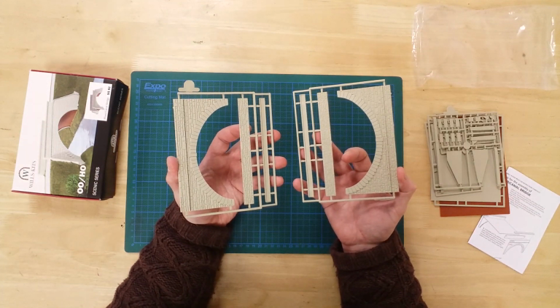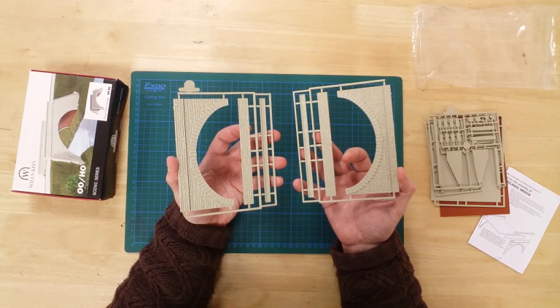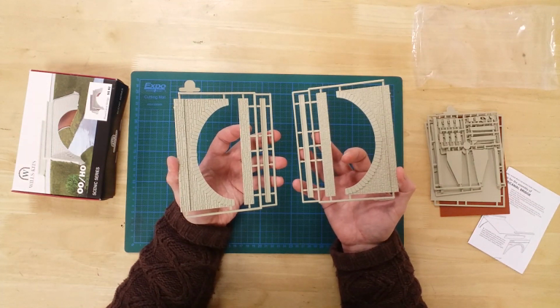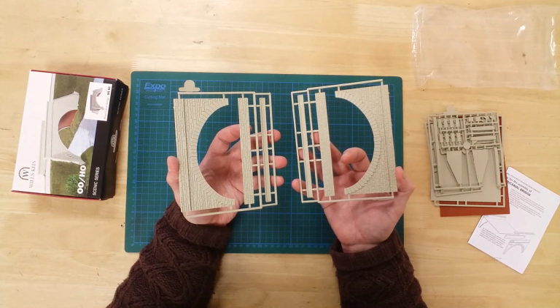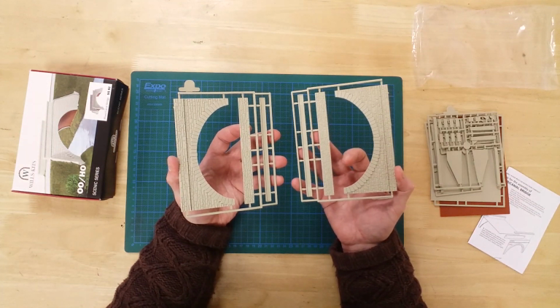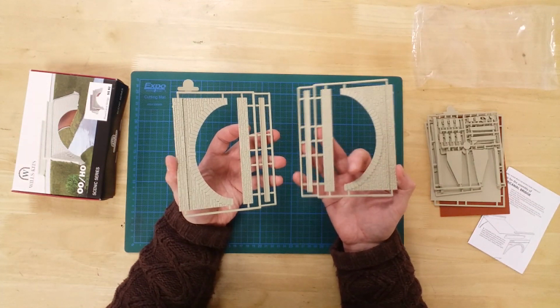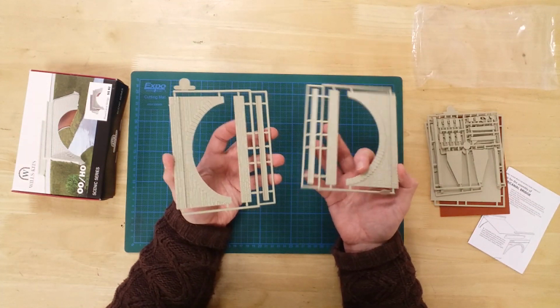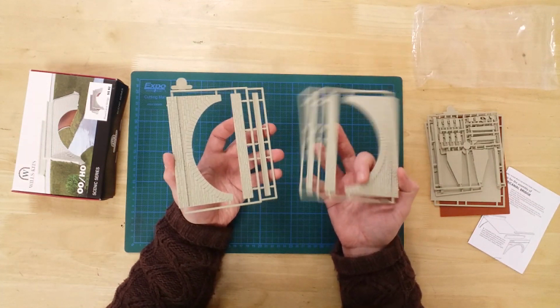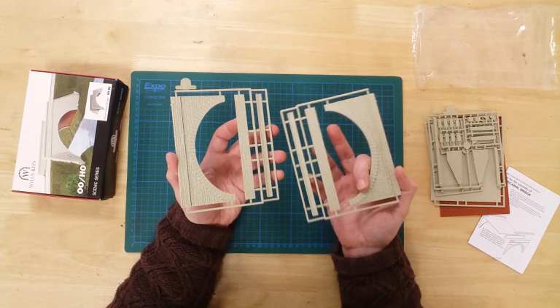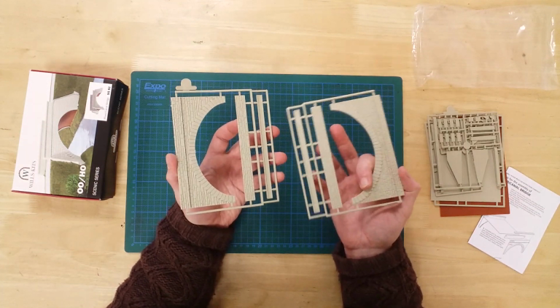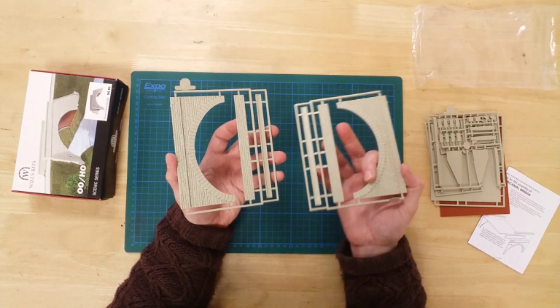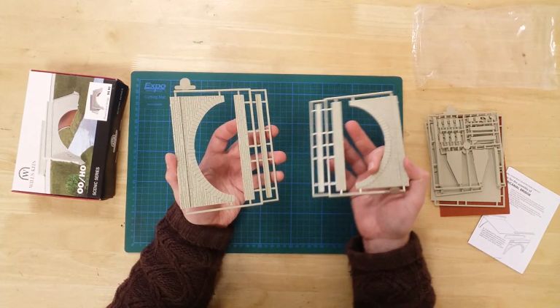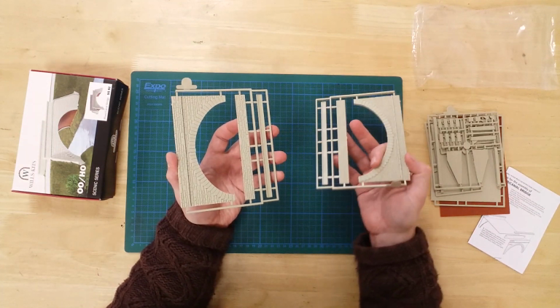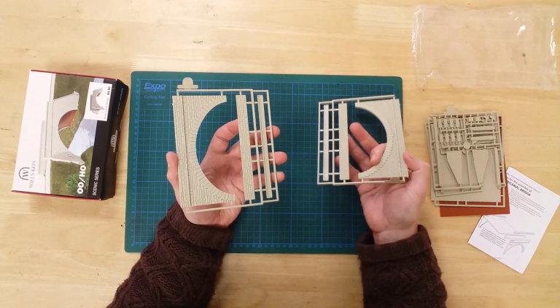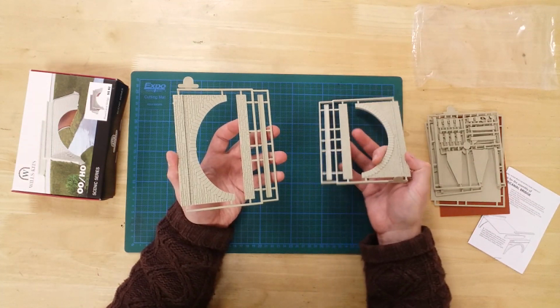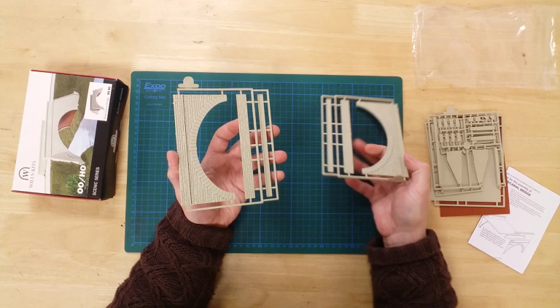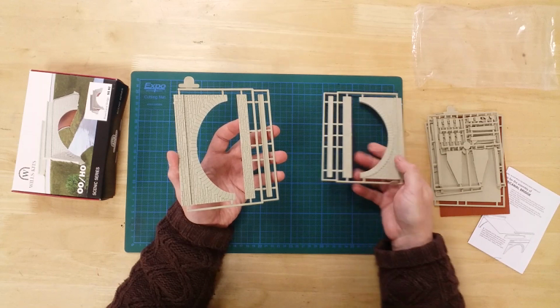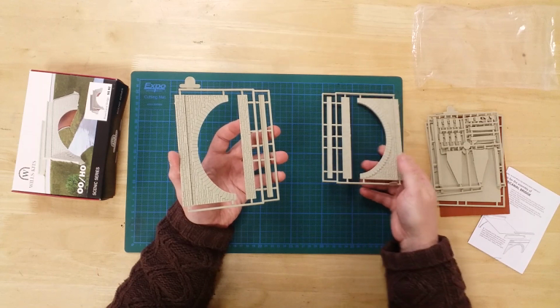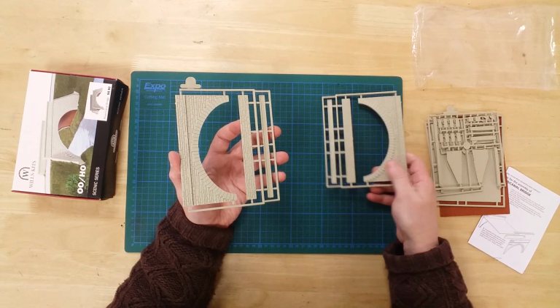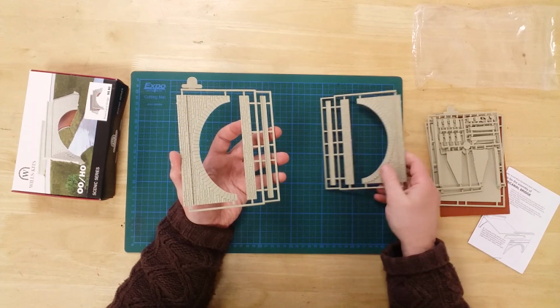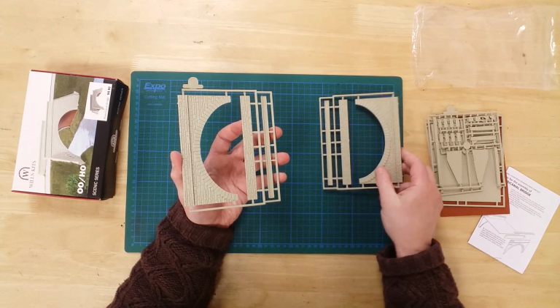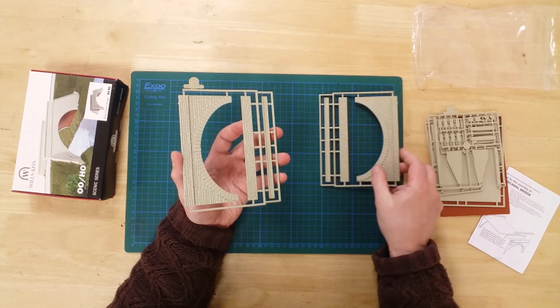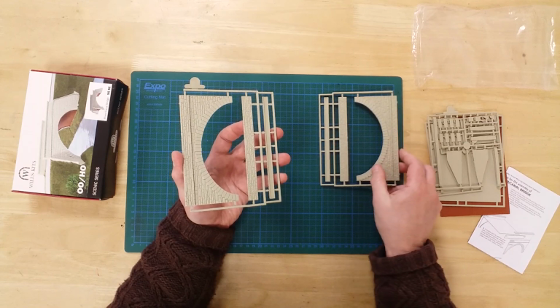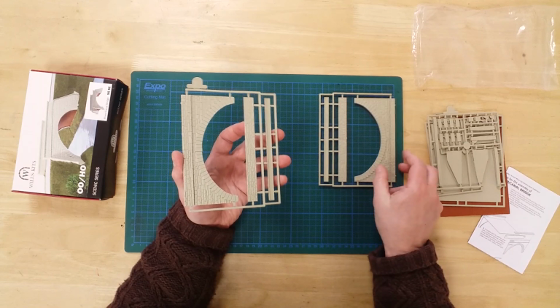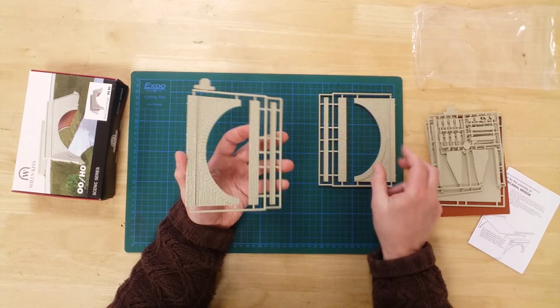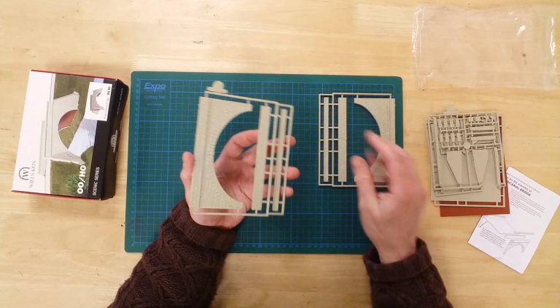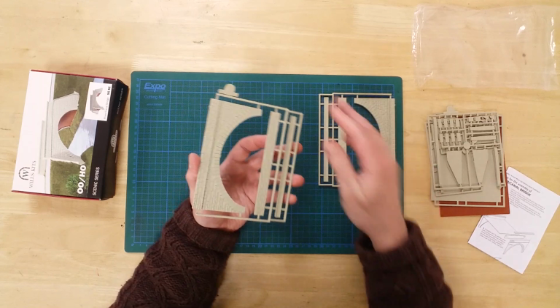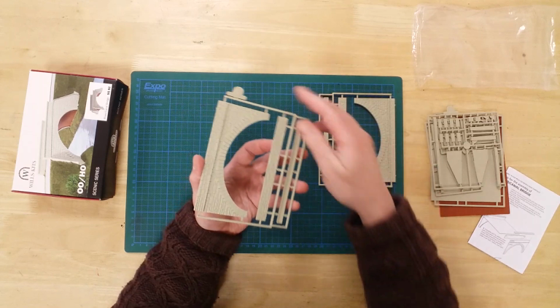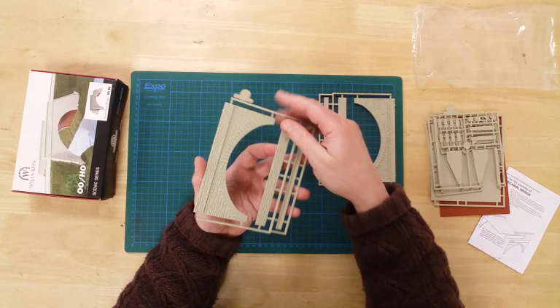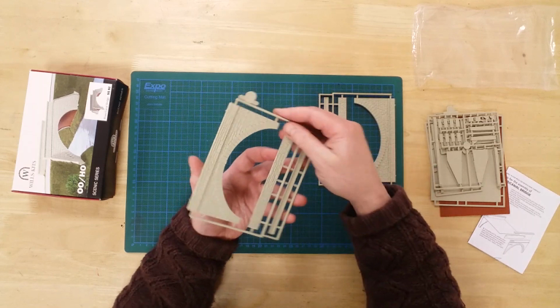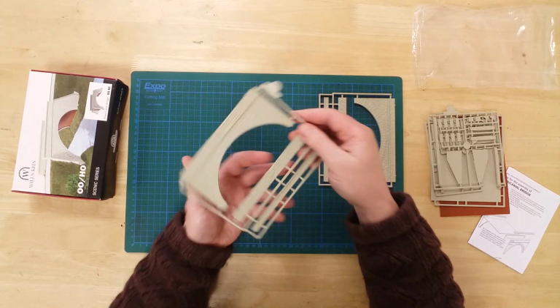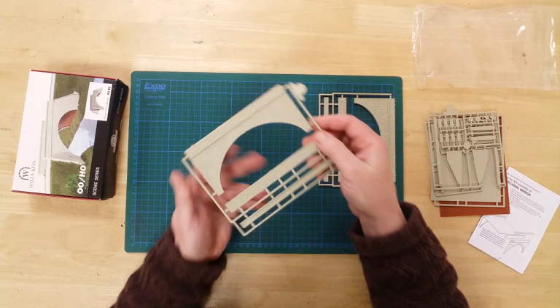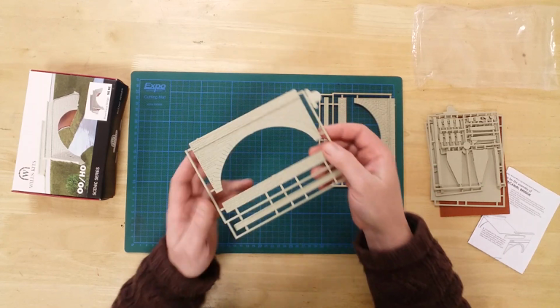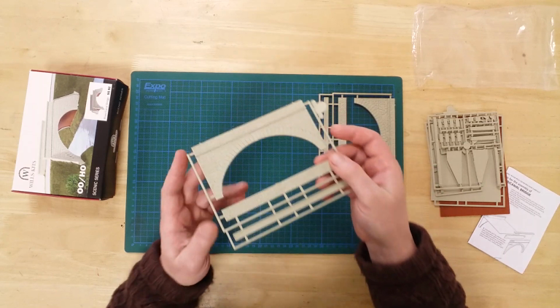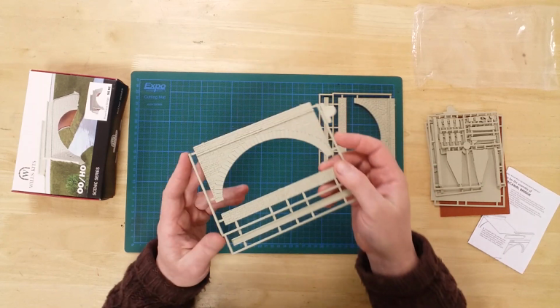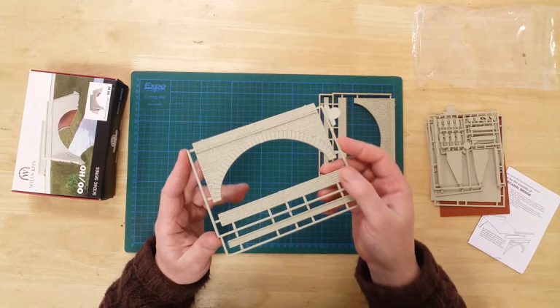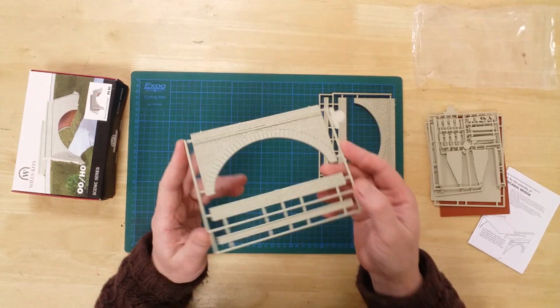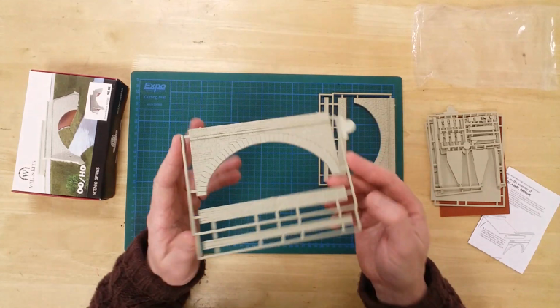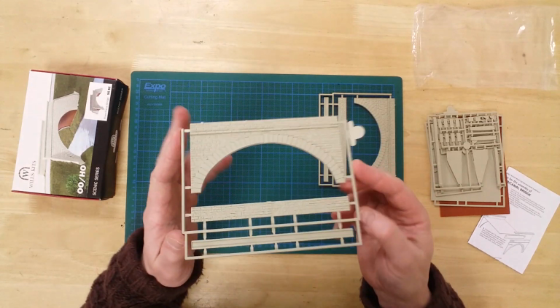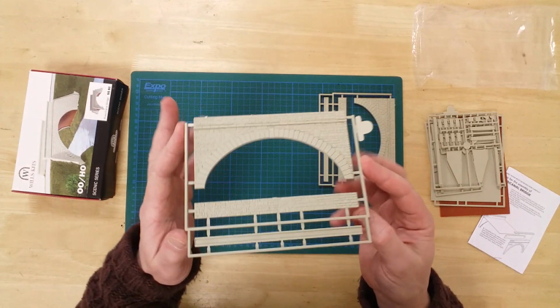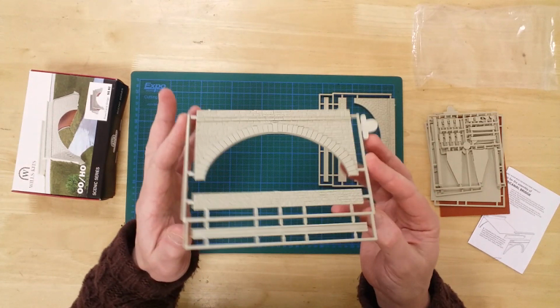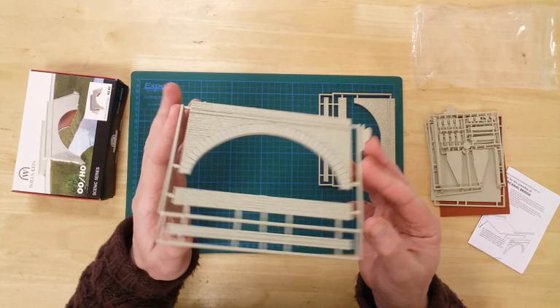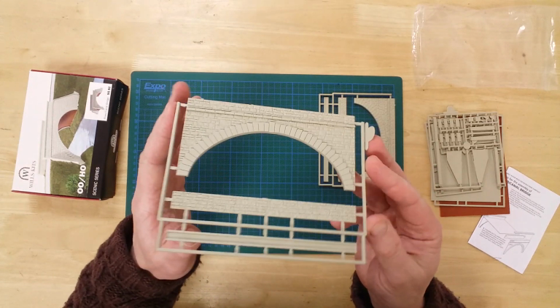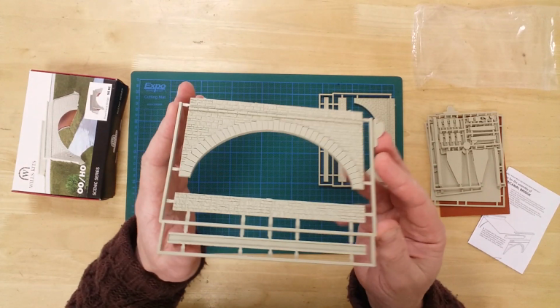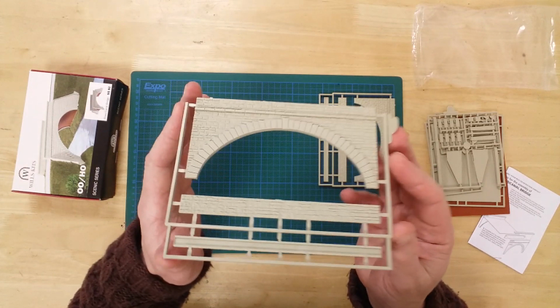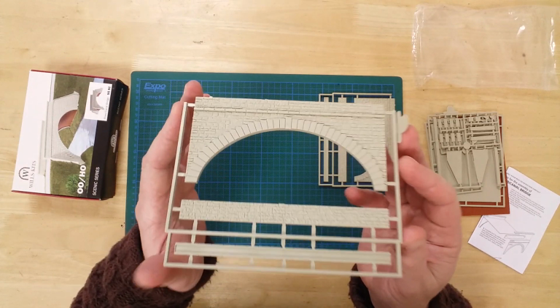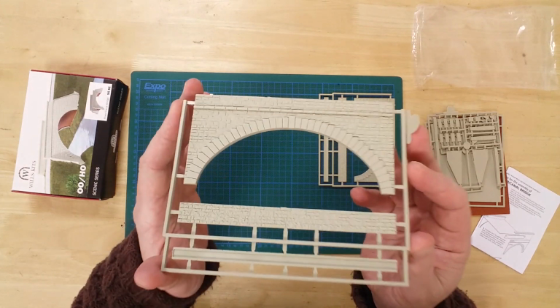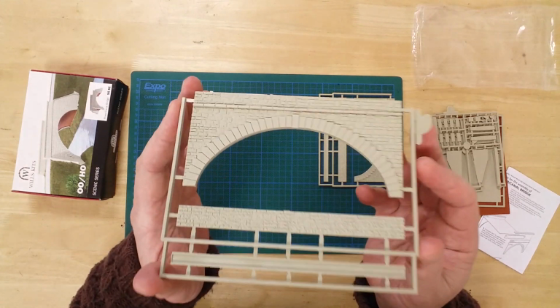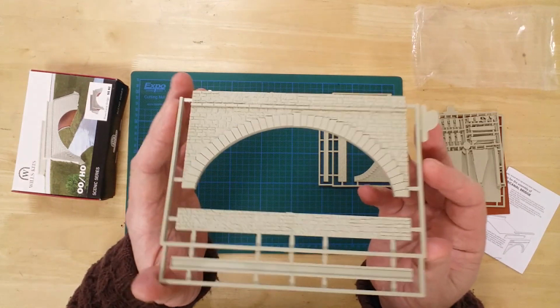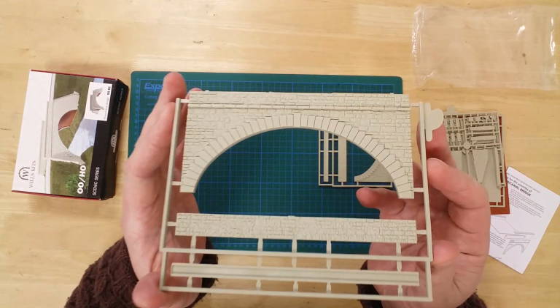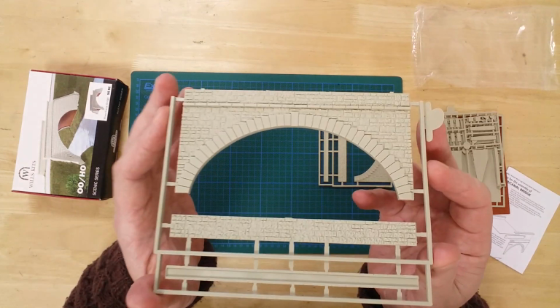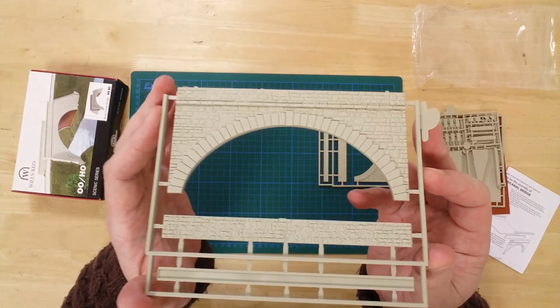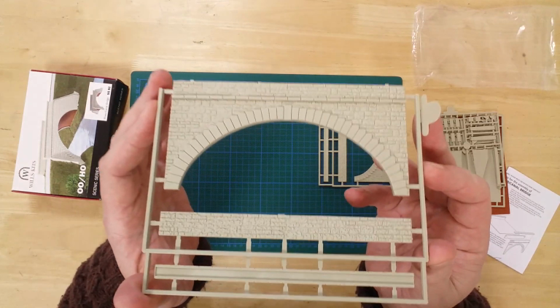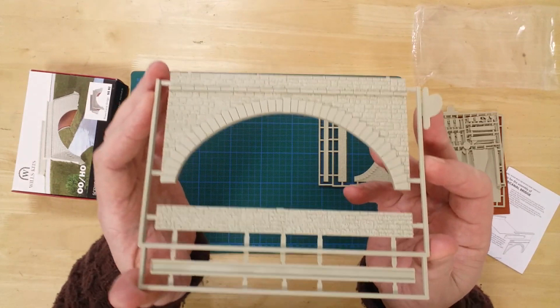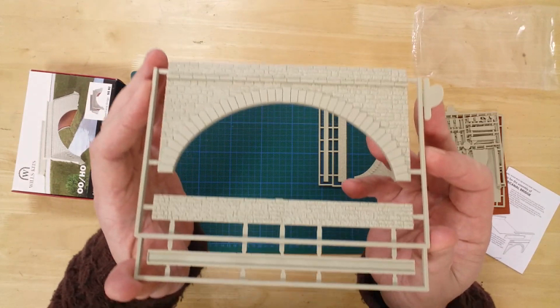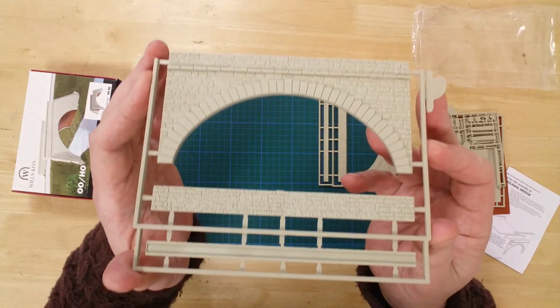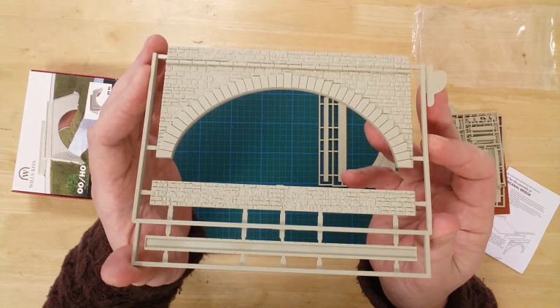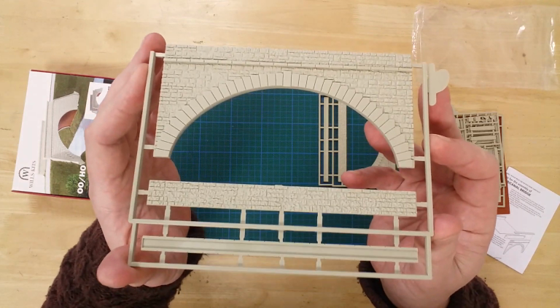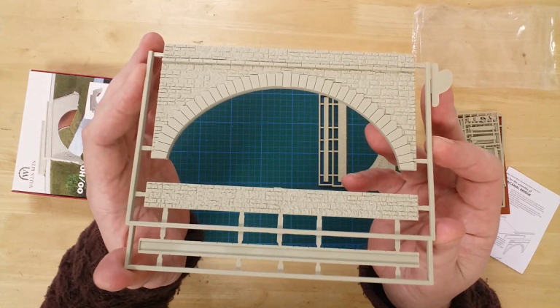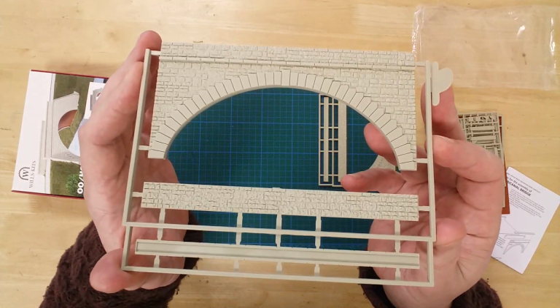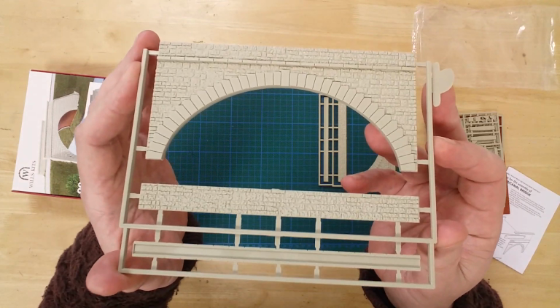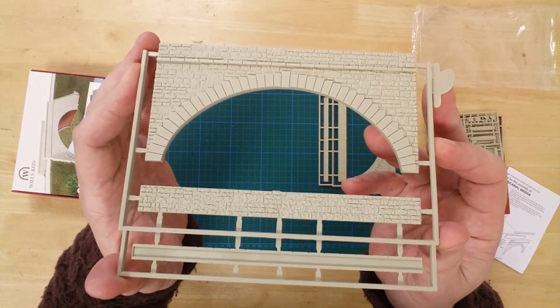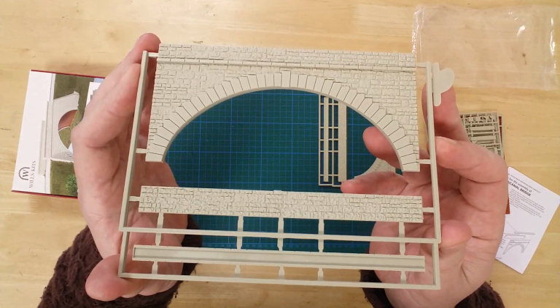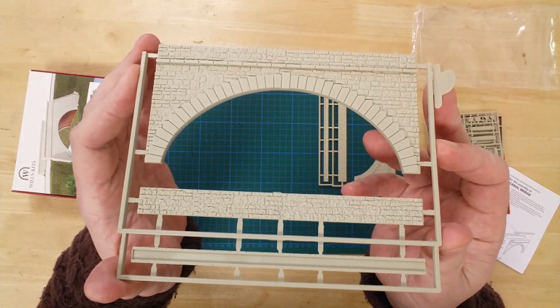There are two identical sprues for the arched bridge sides, plus their associated brickwork facades.